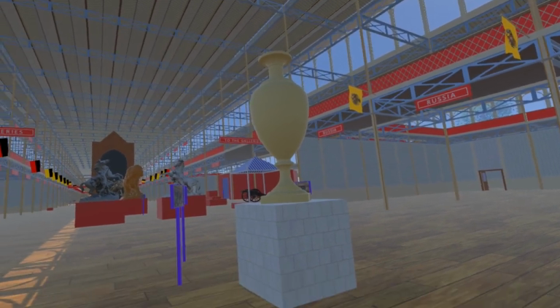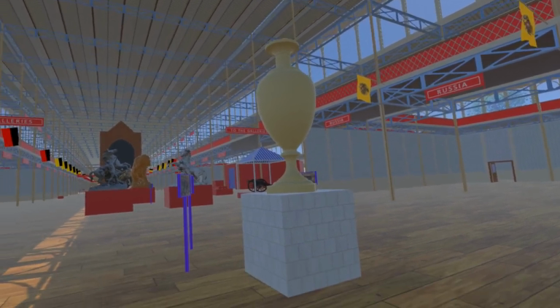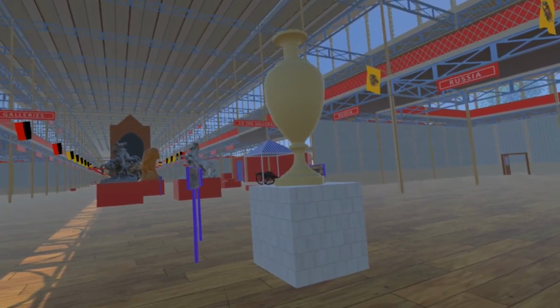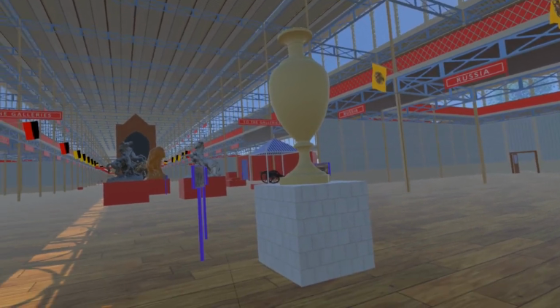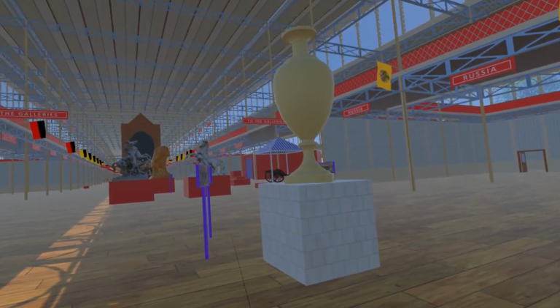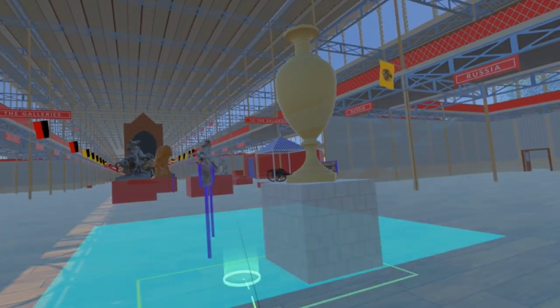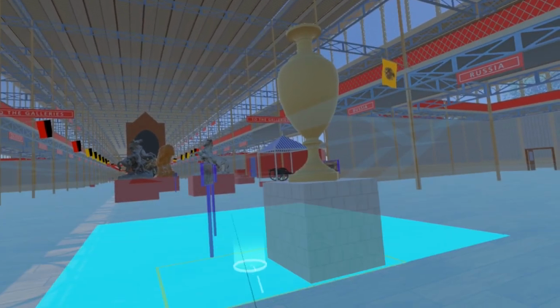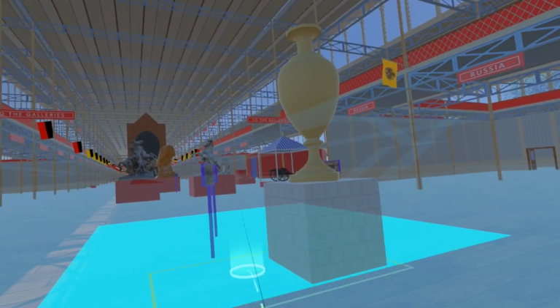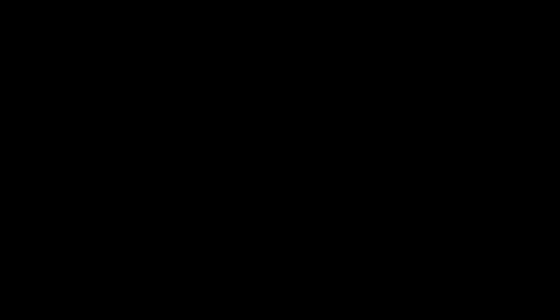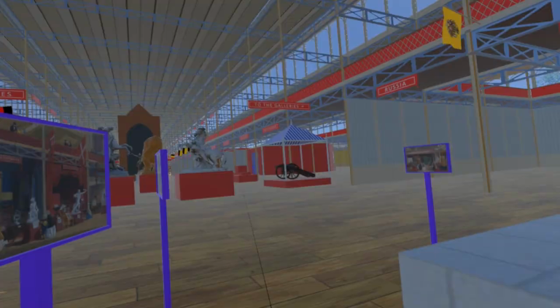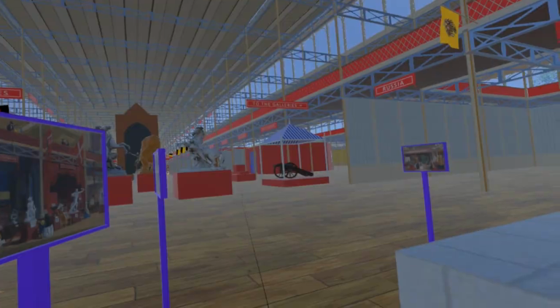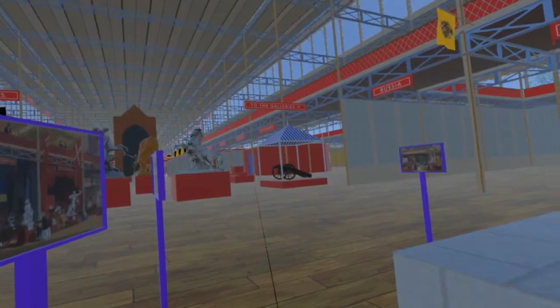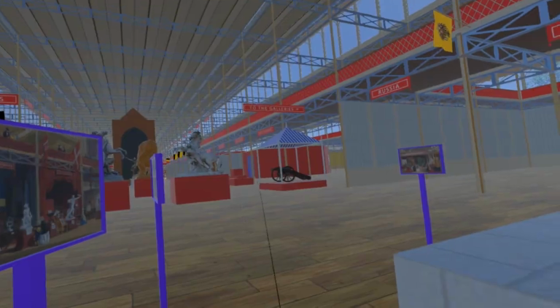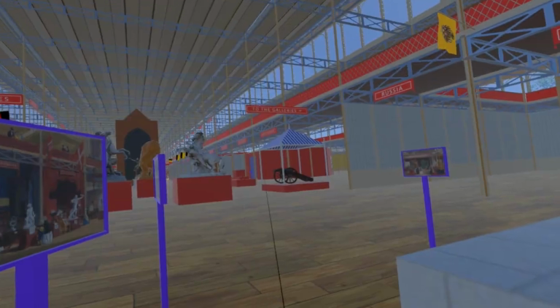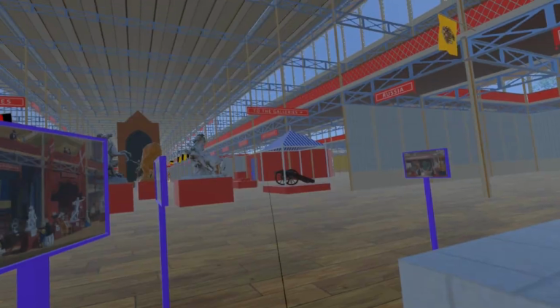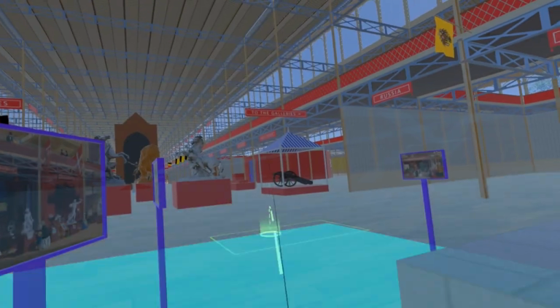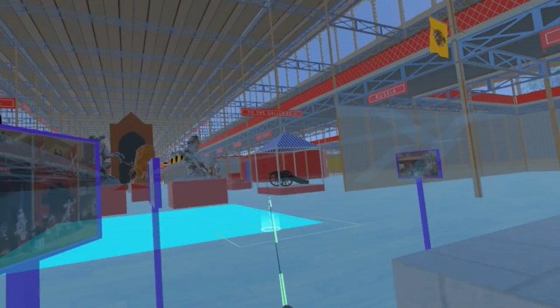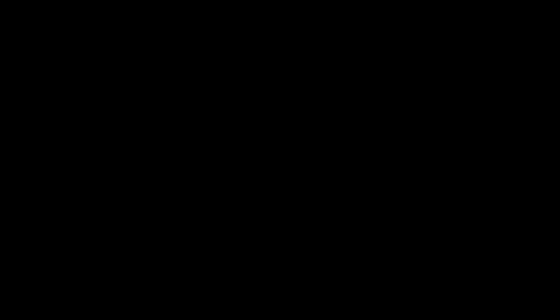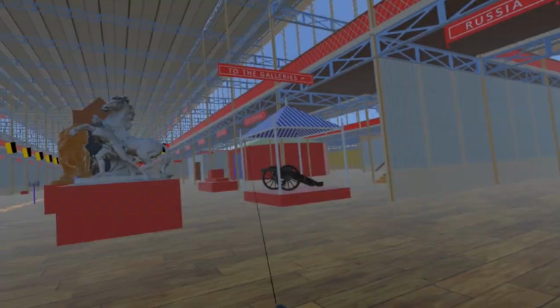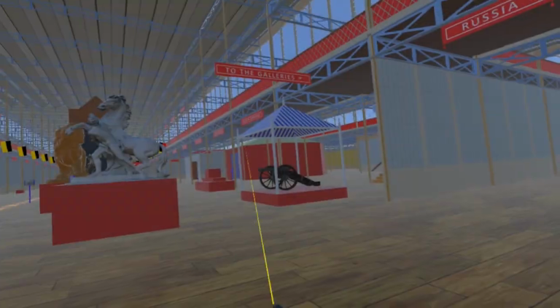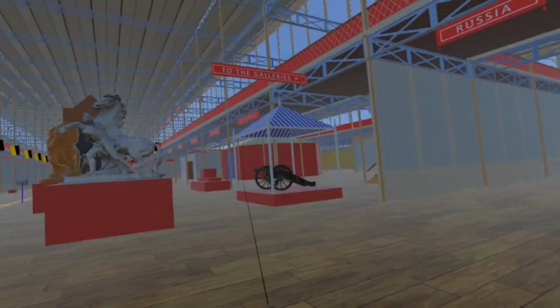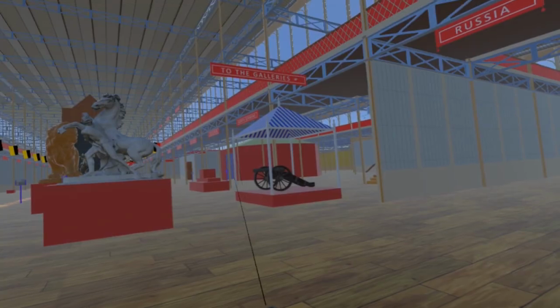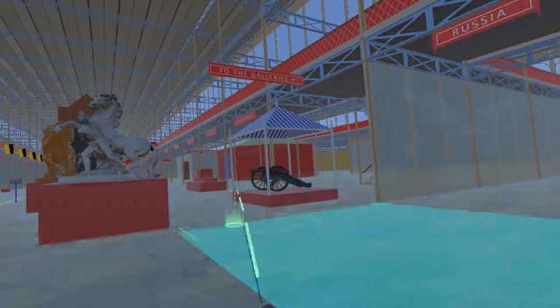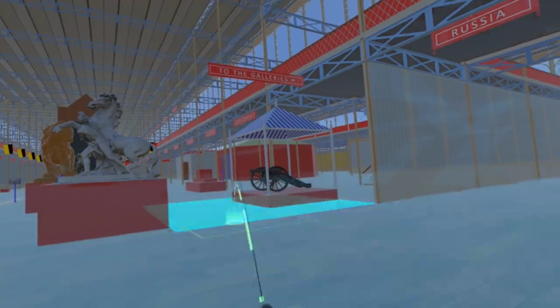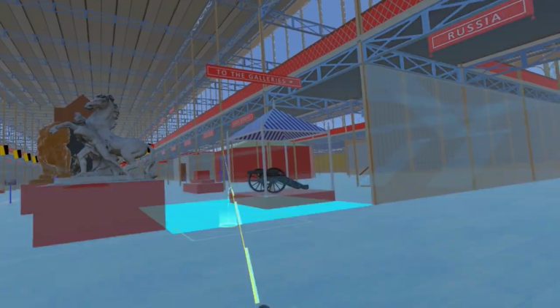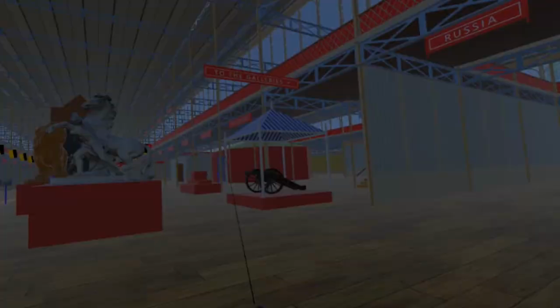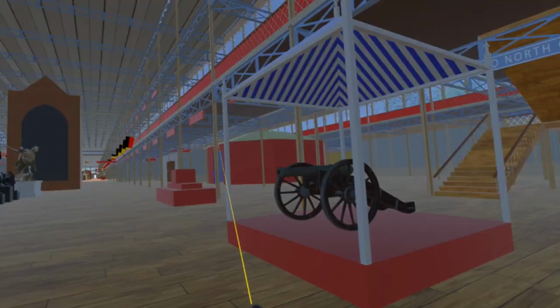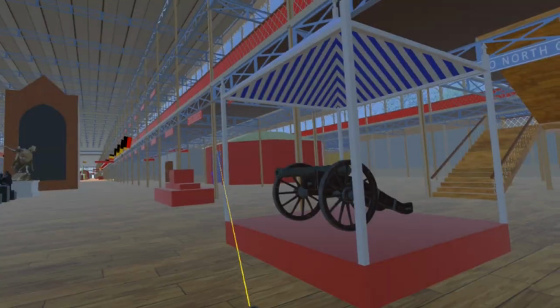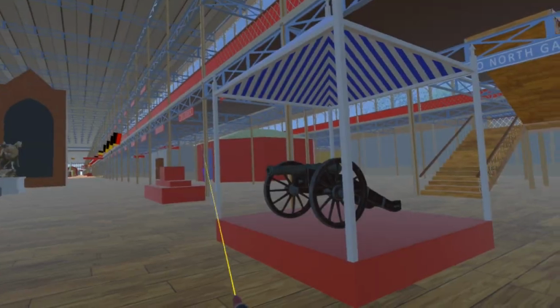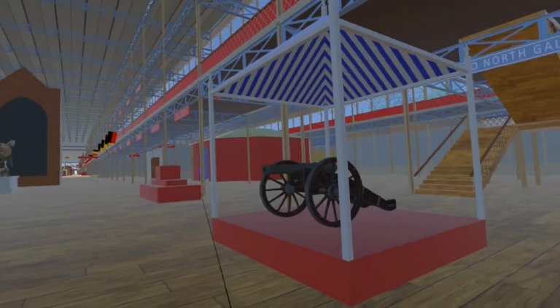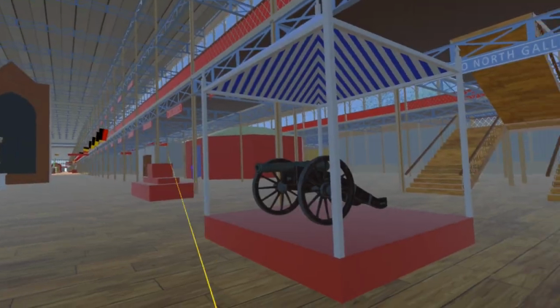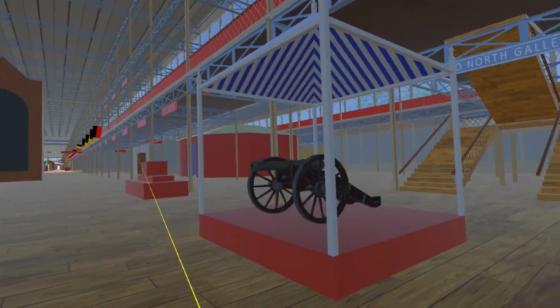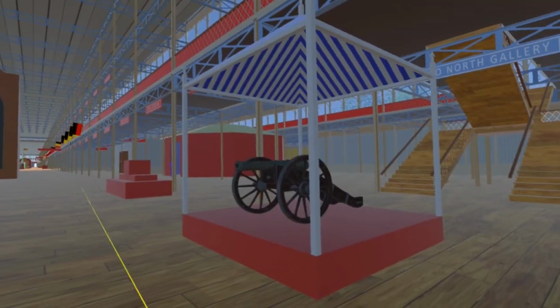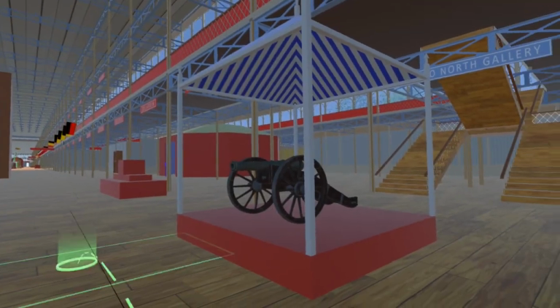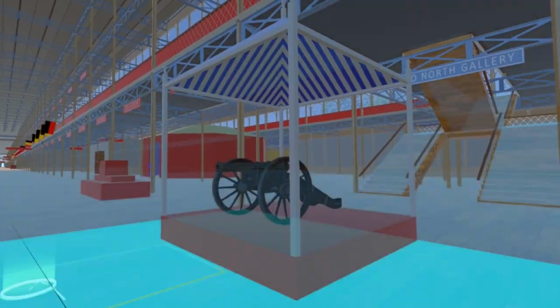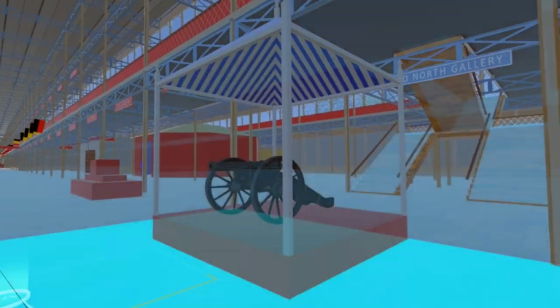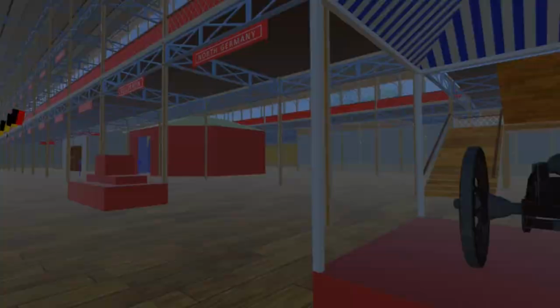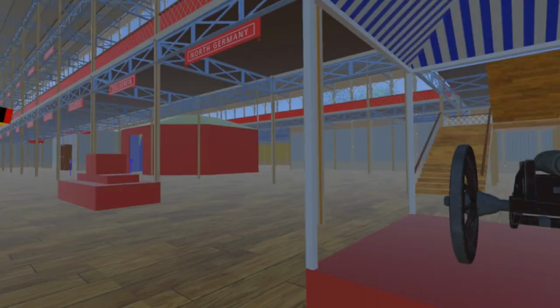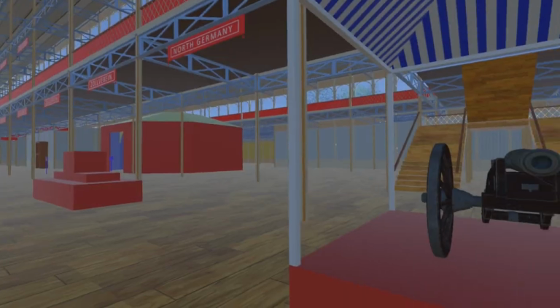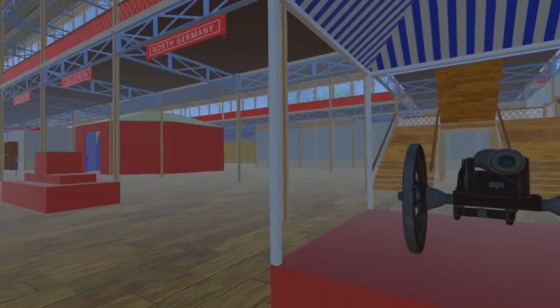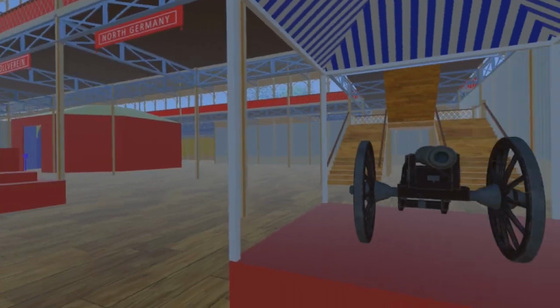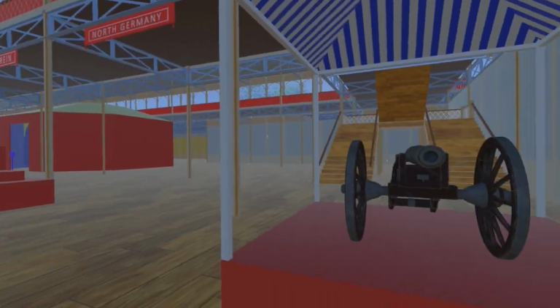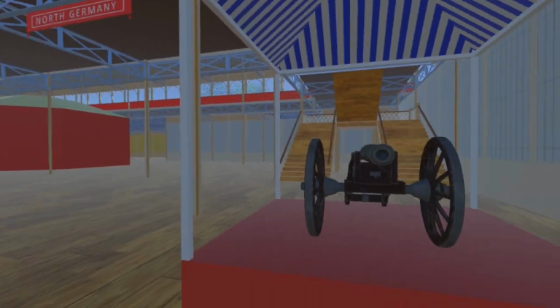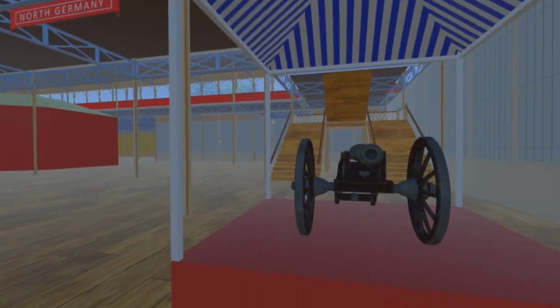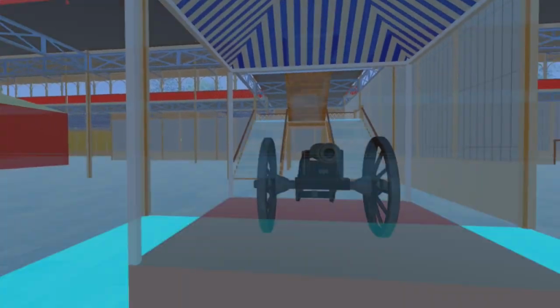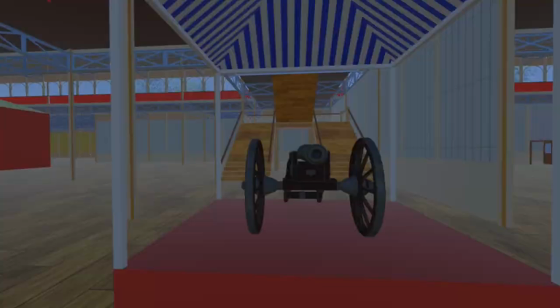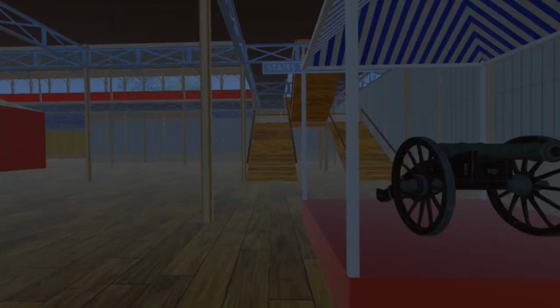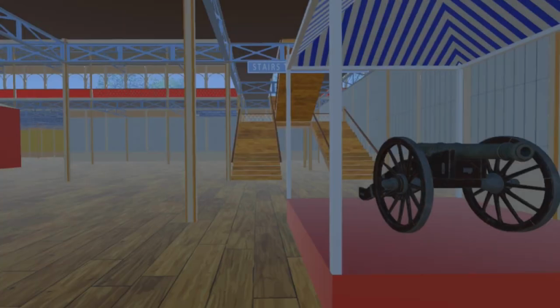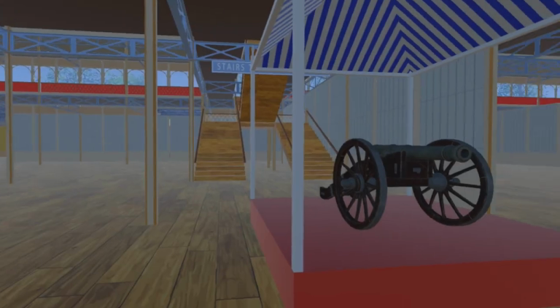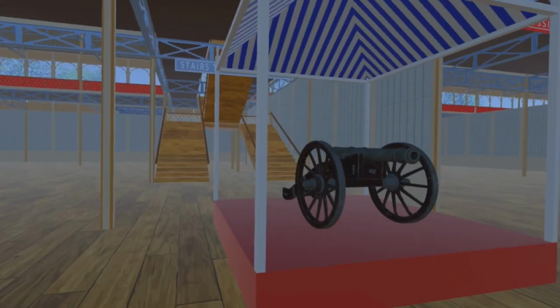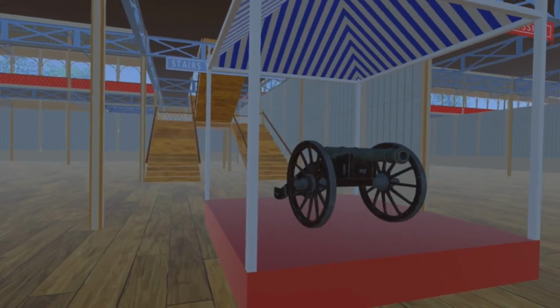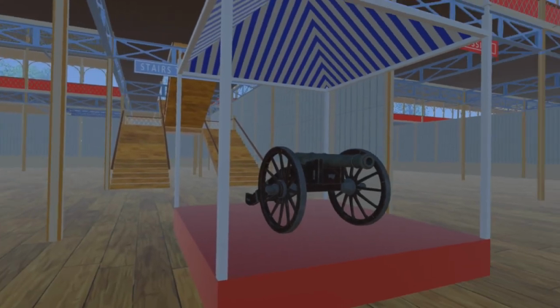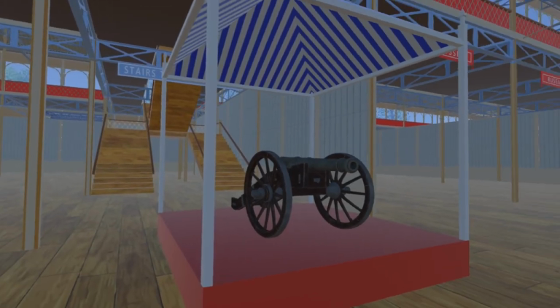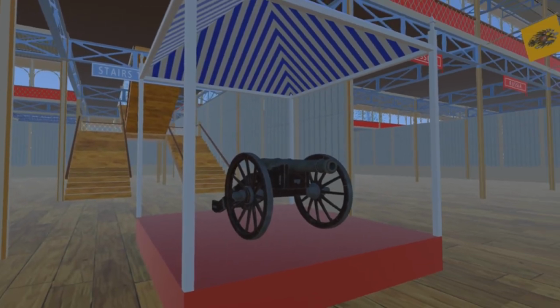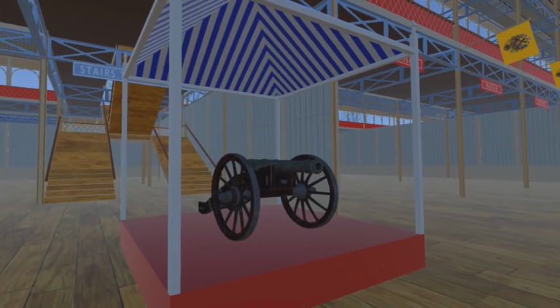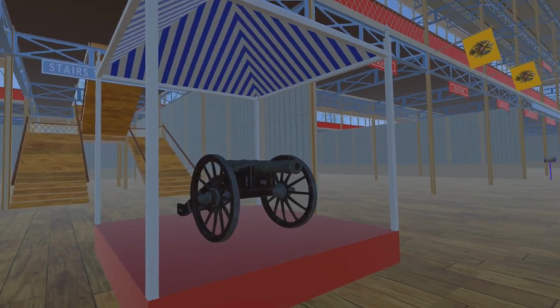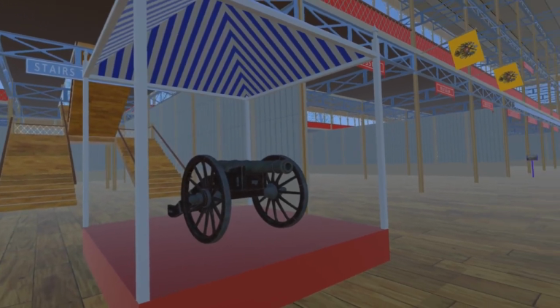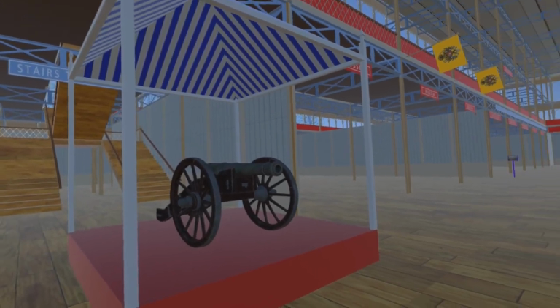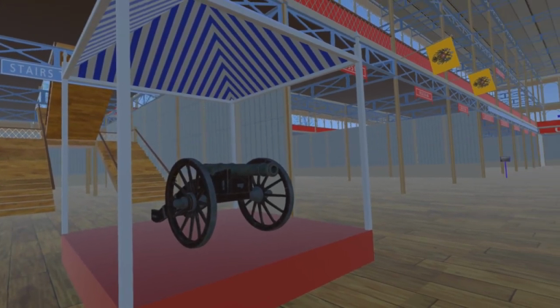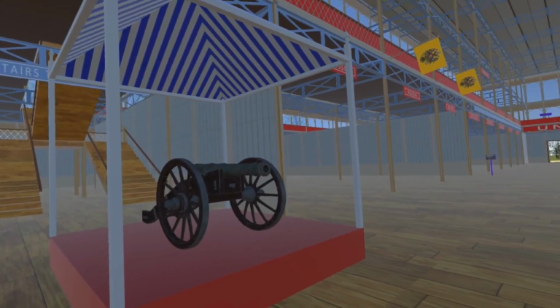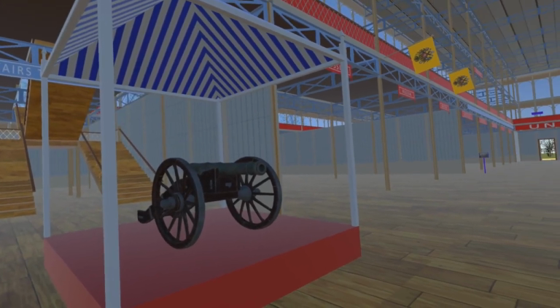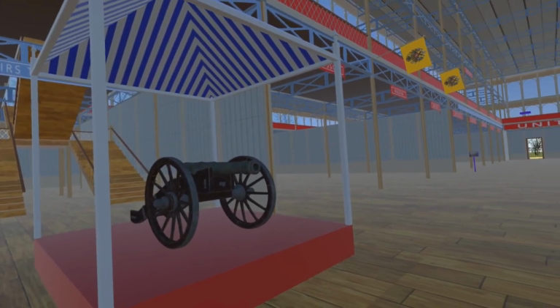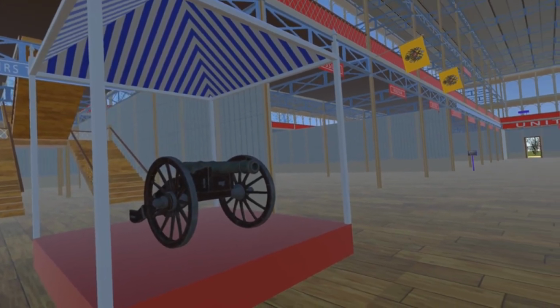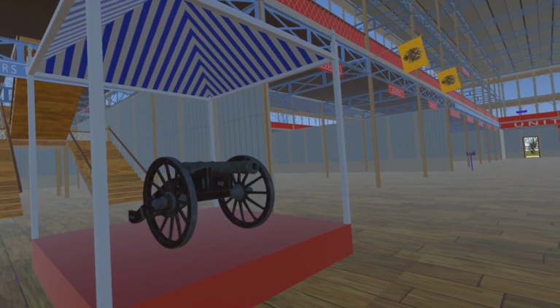Moving west, we pass a six-pound field cannon, manufactured at the Acres Foundry, Mariefrad, Sweden.